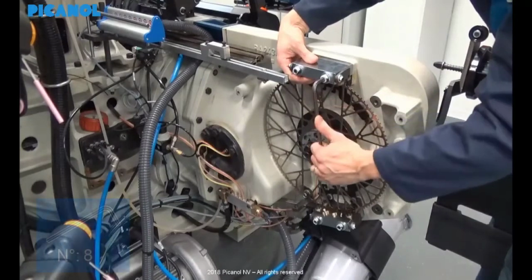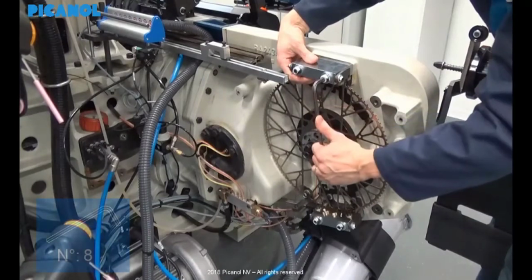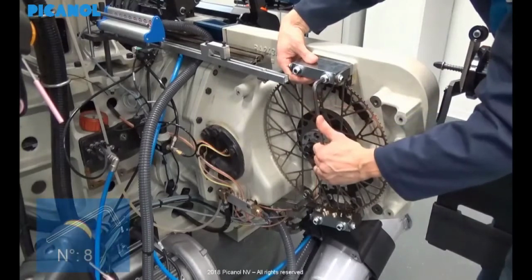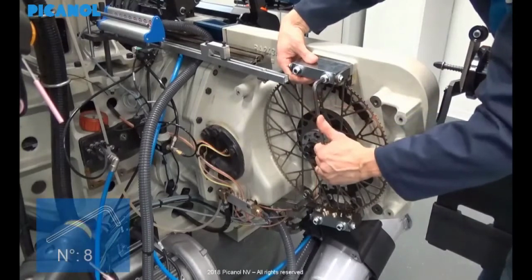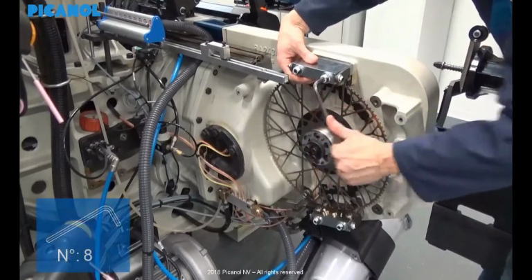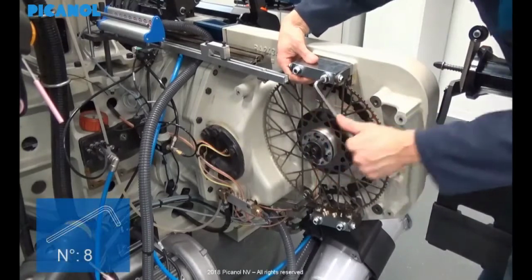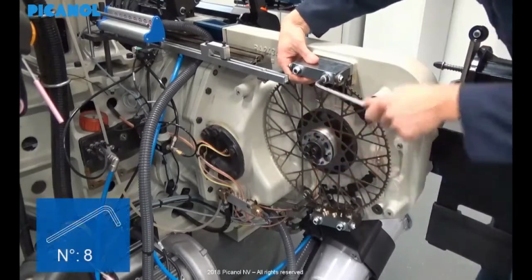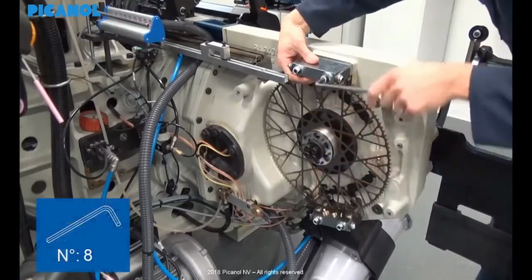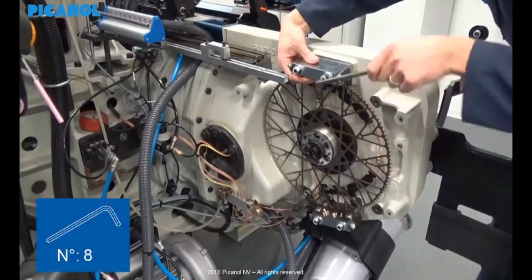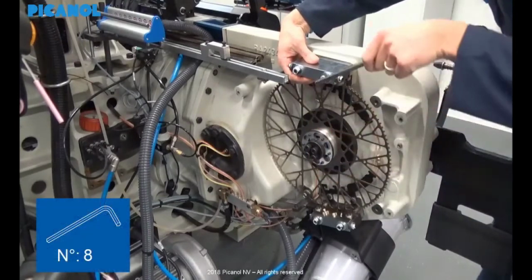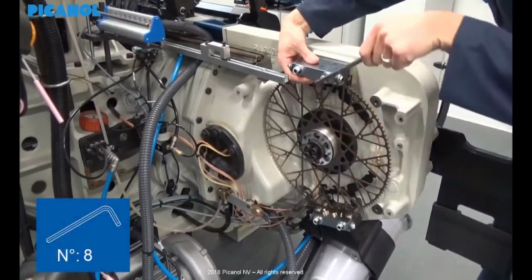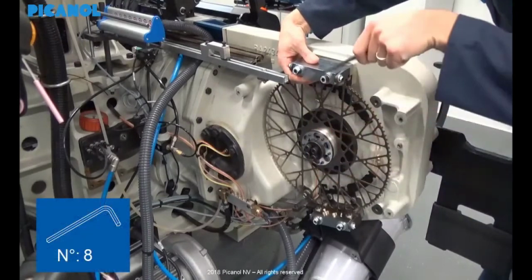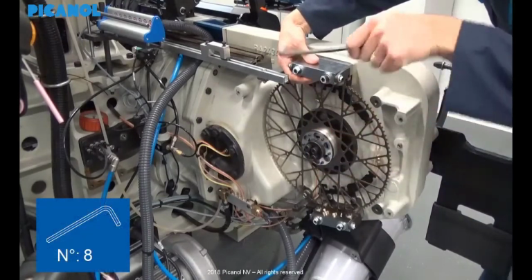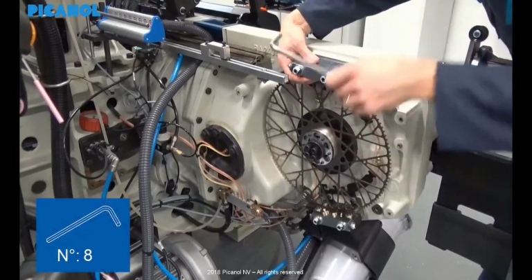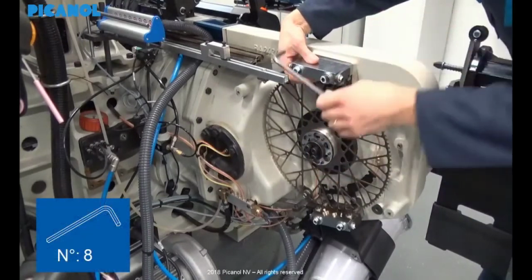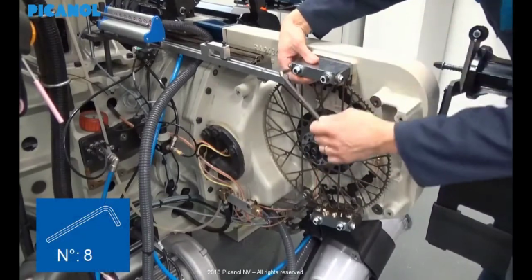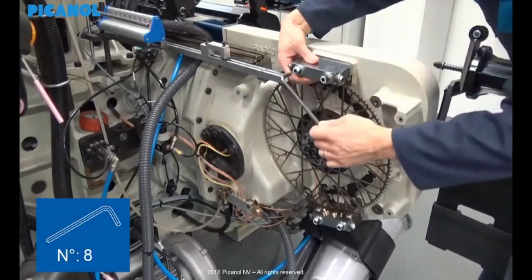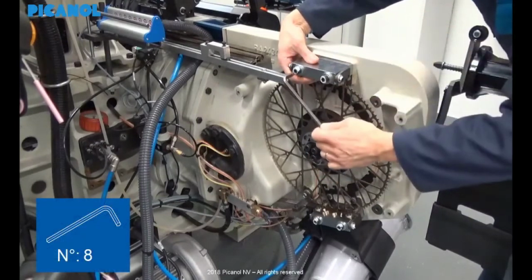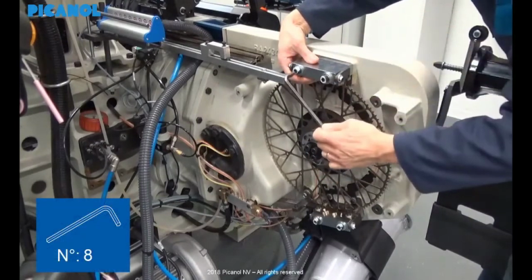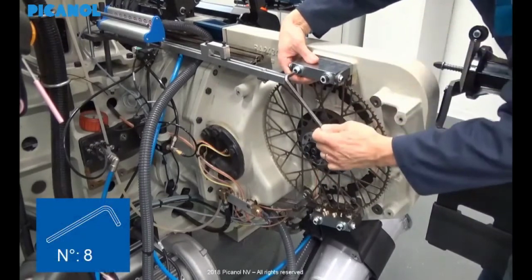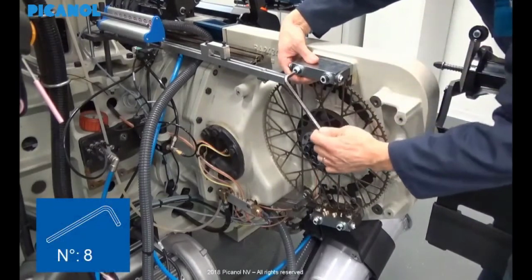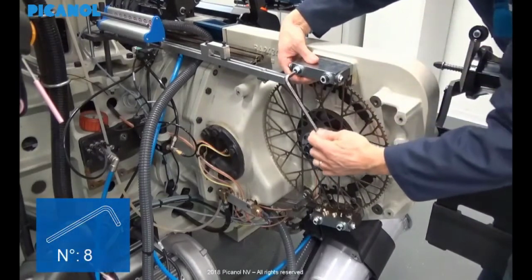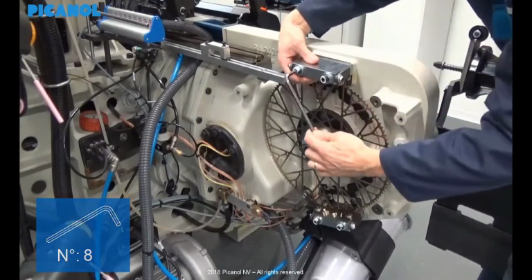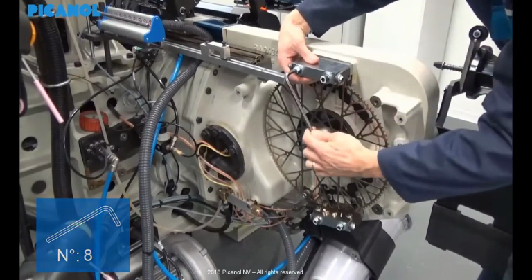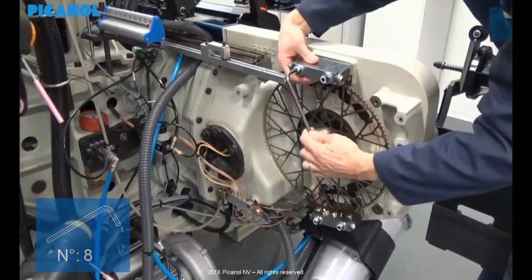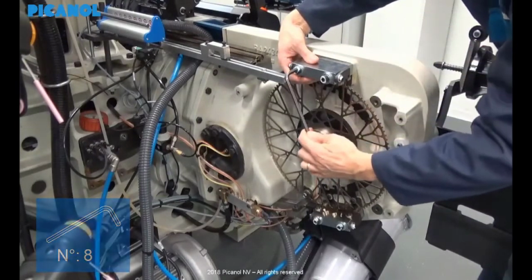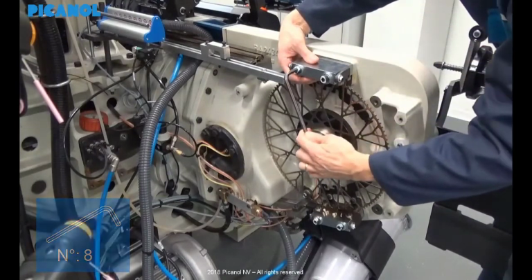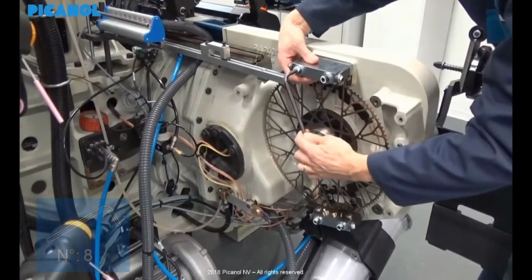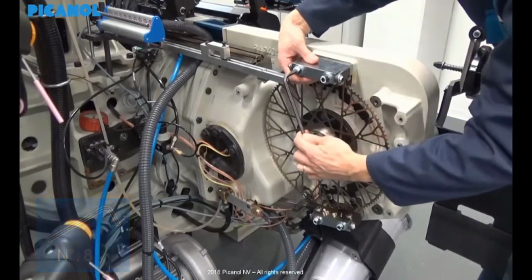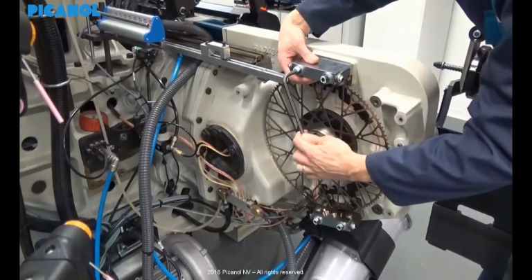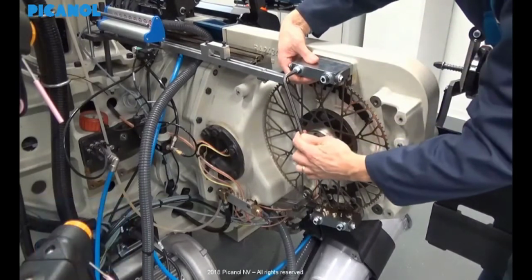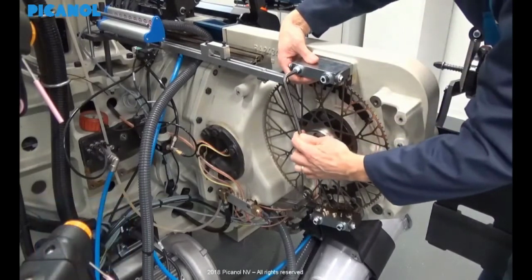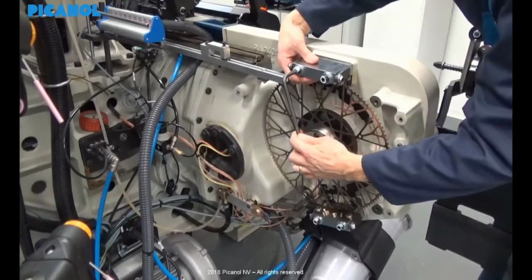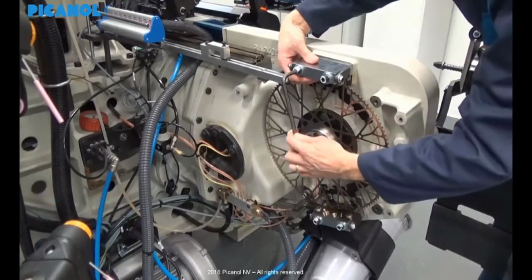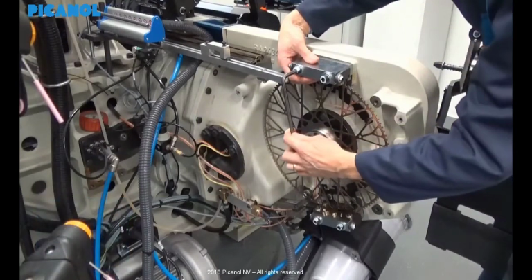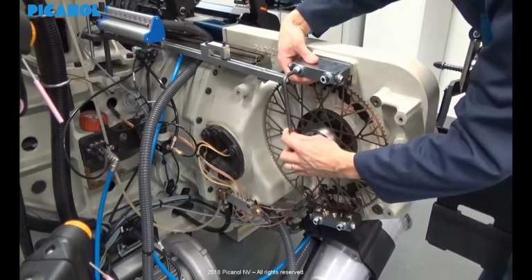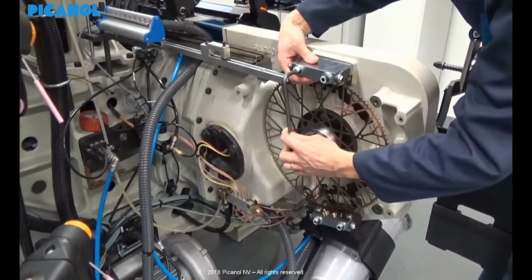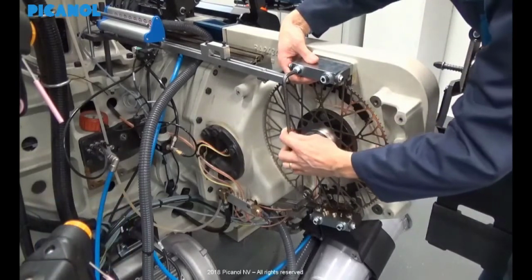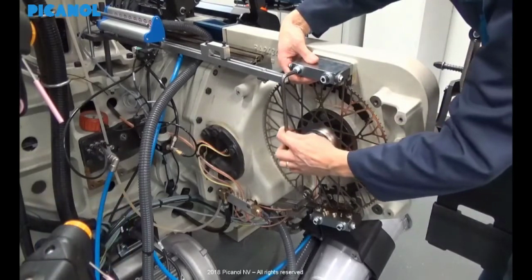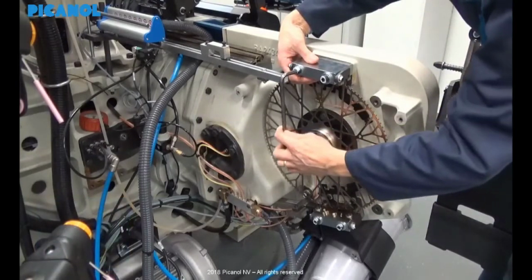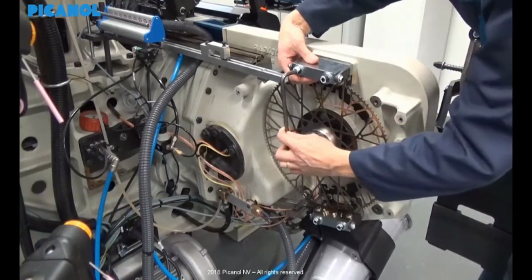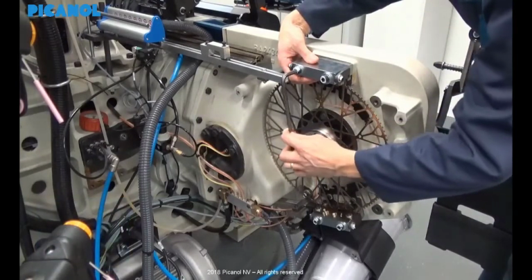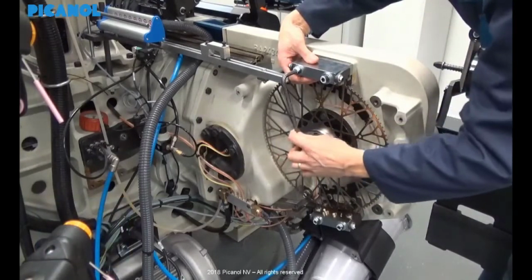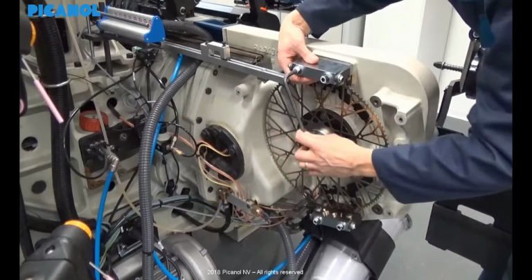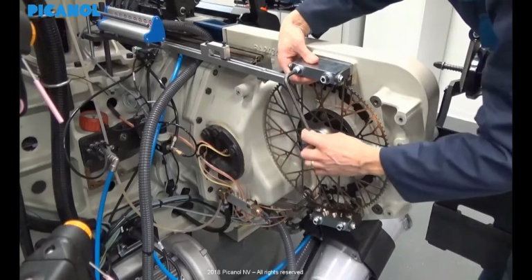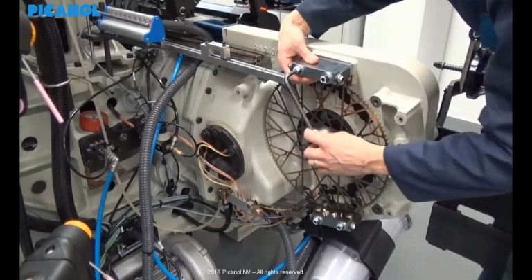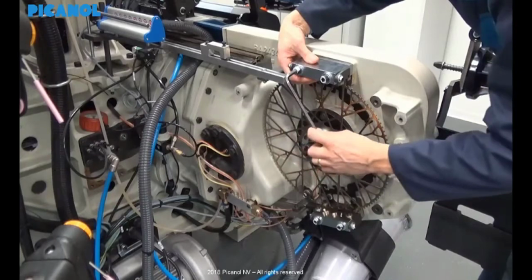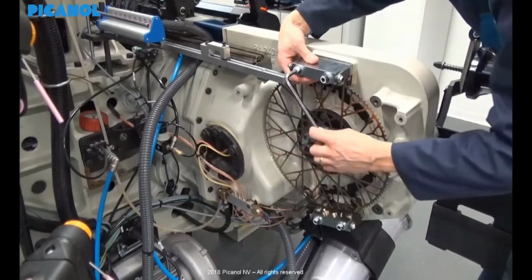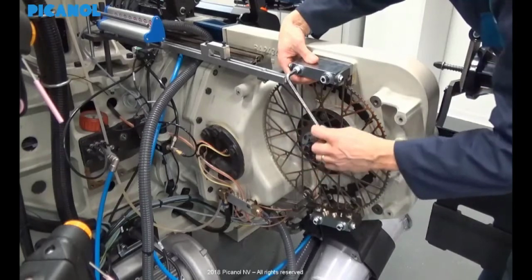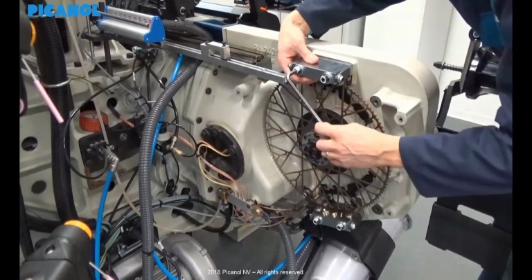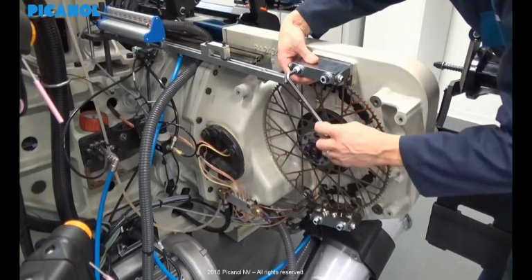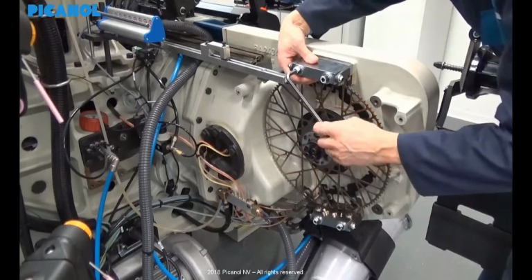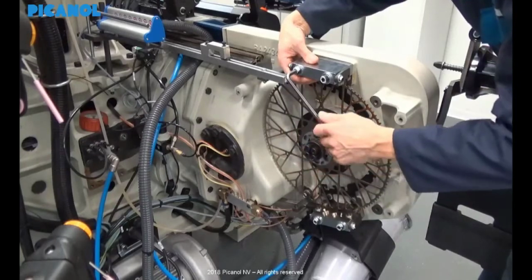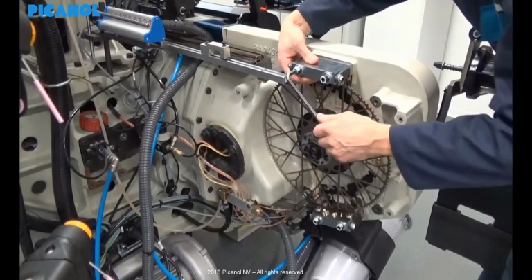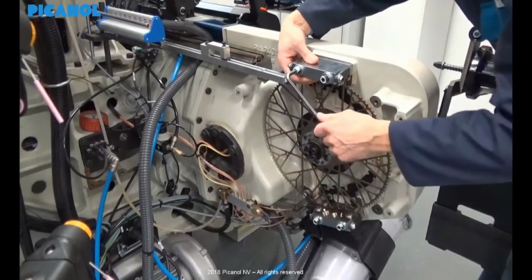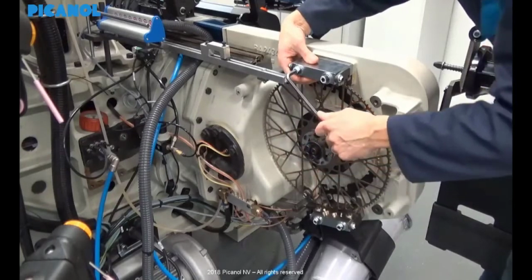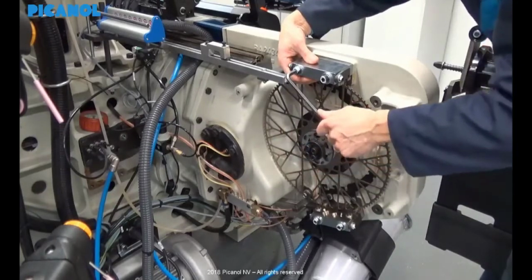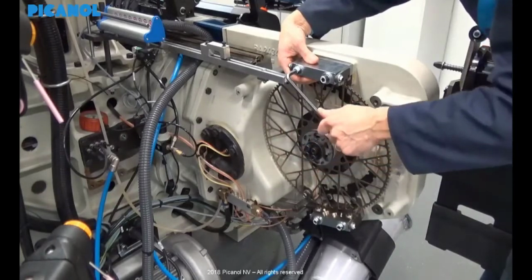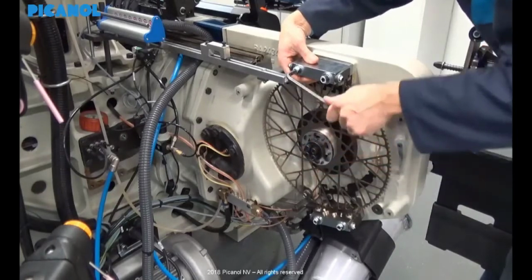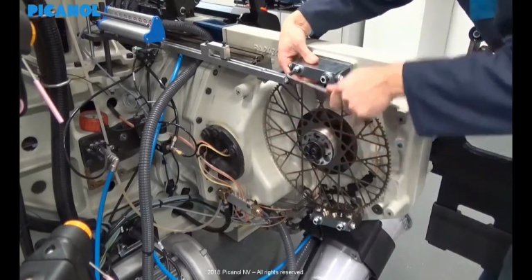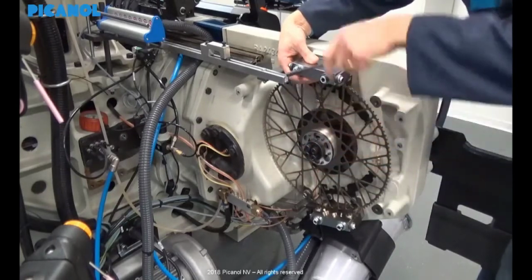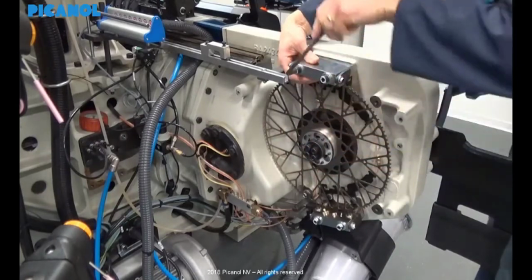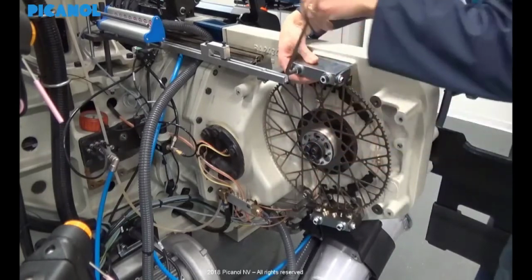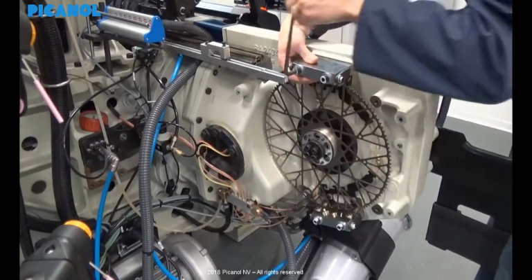Now you are able to remove the upper and lower cooling block from the machine, just by loosening the two bolts for each block.